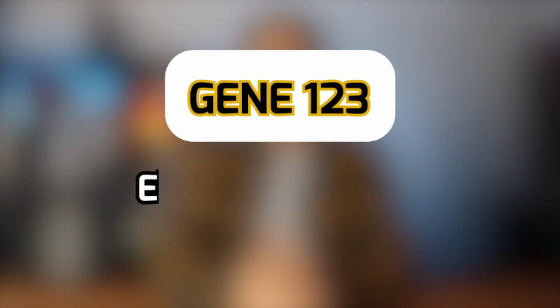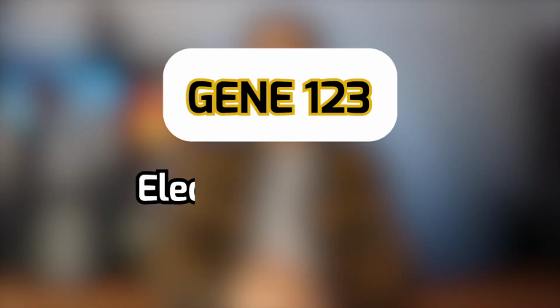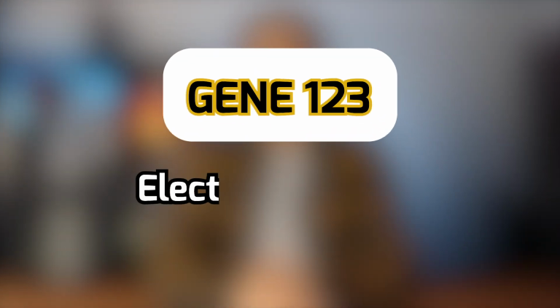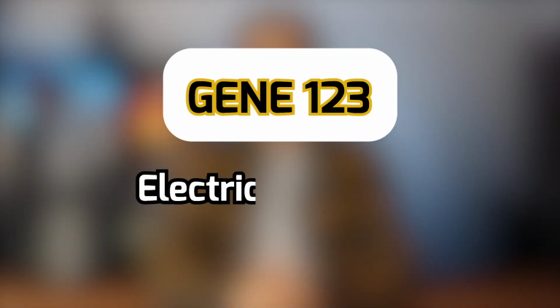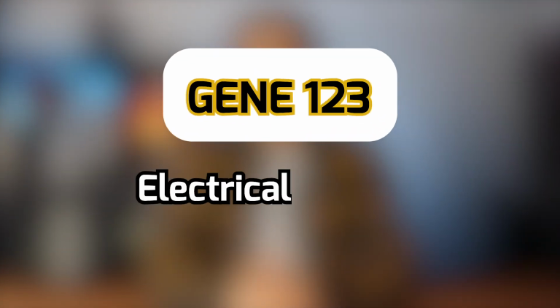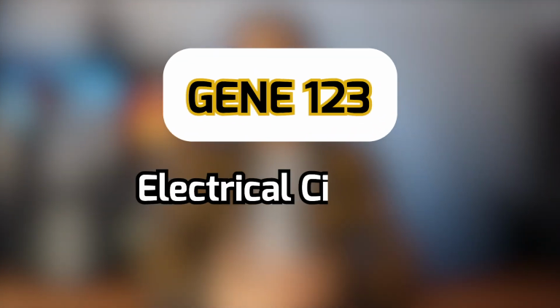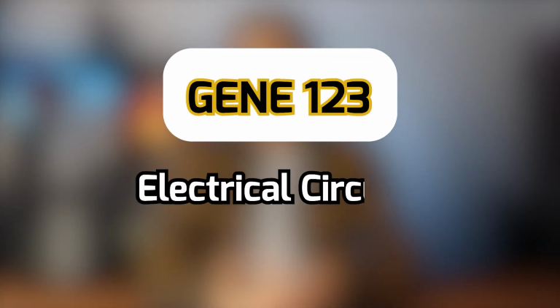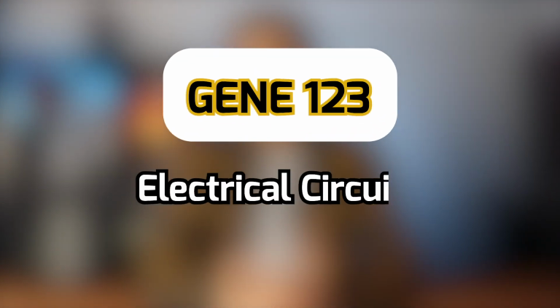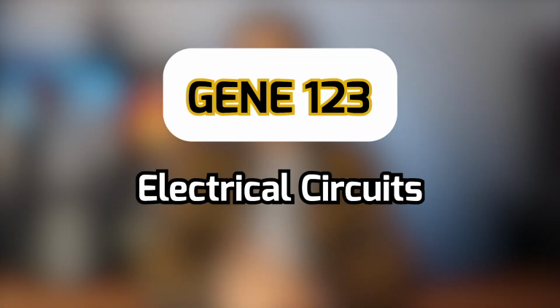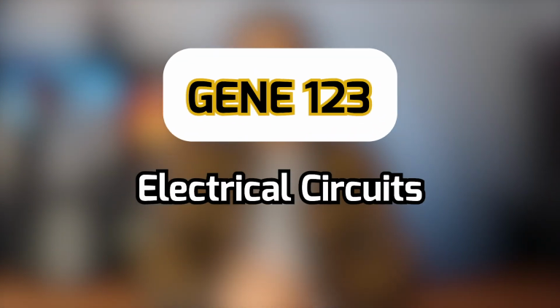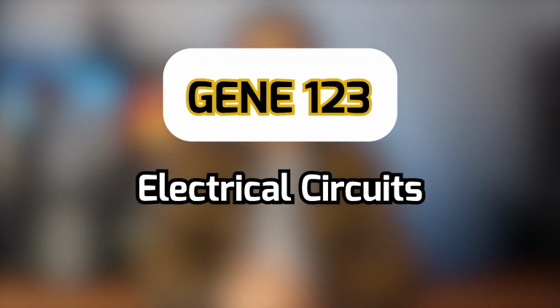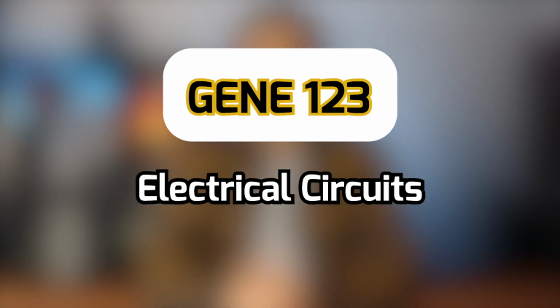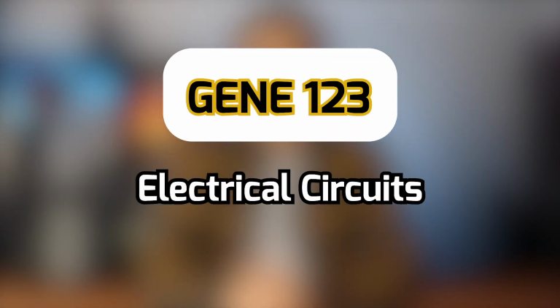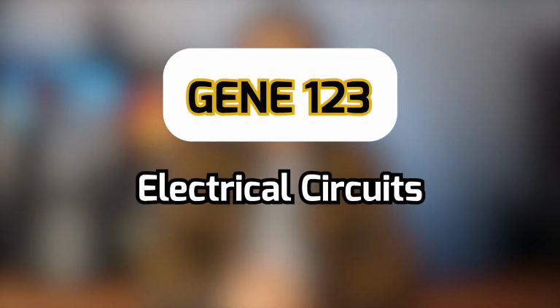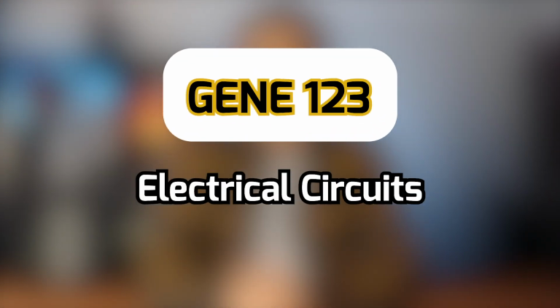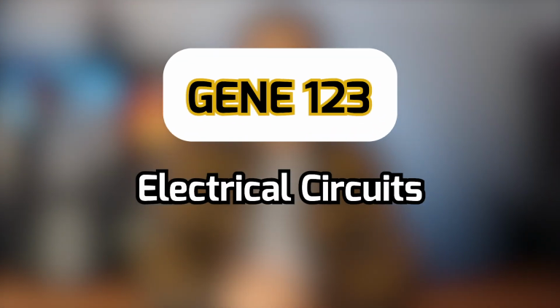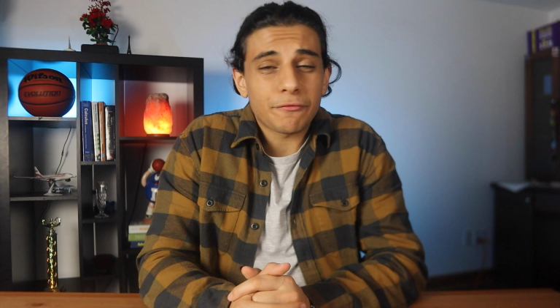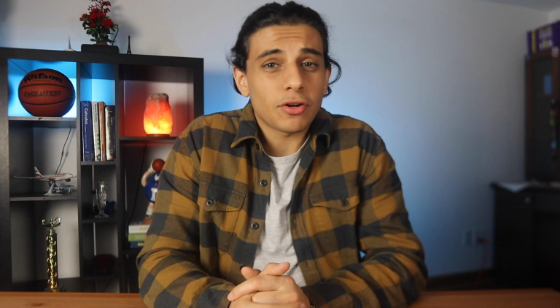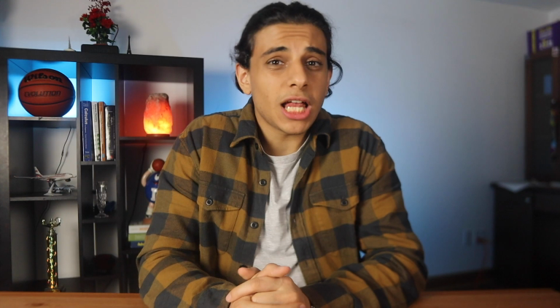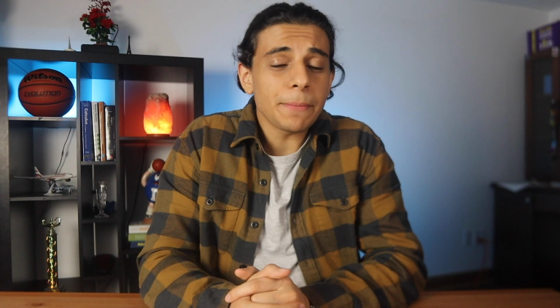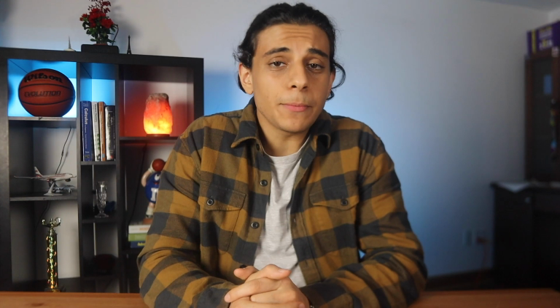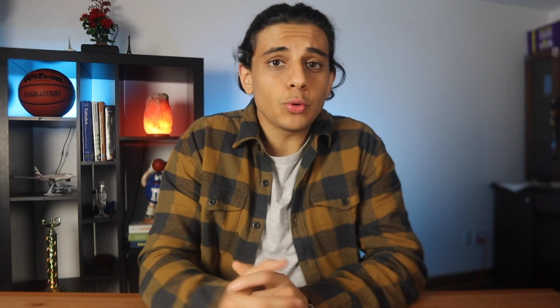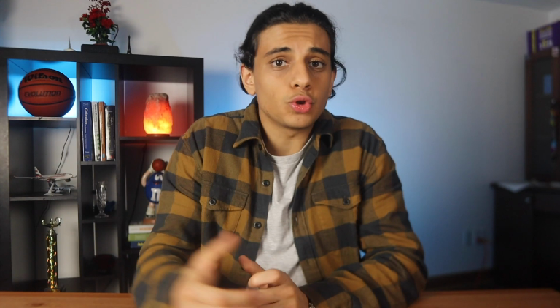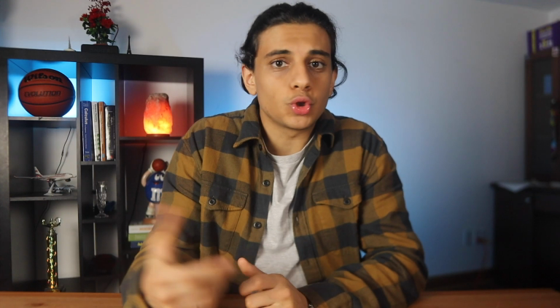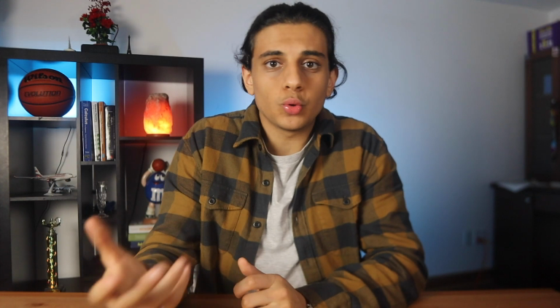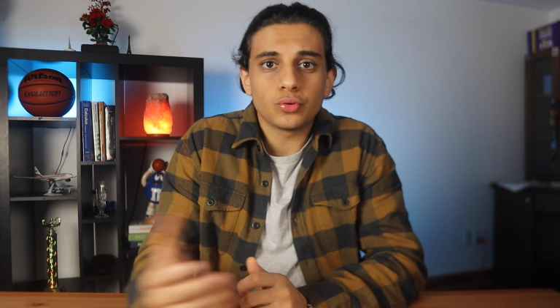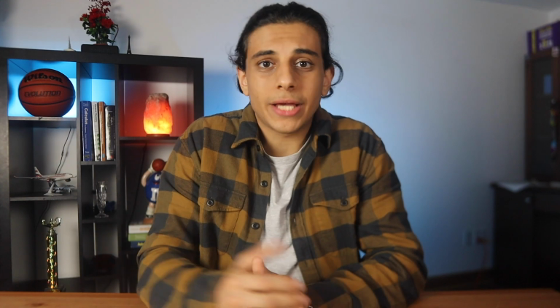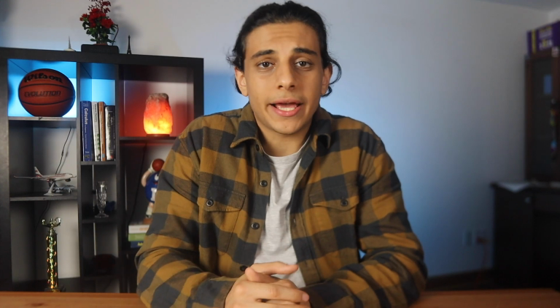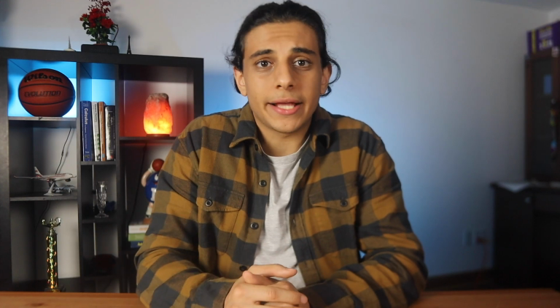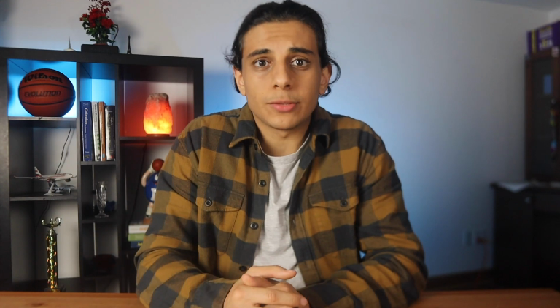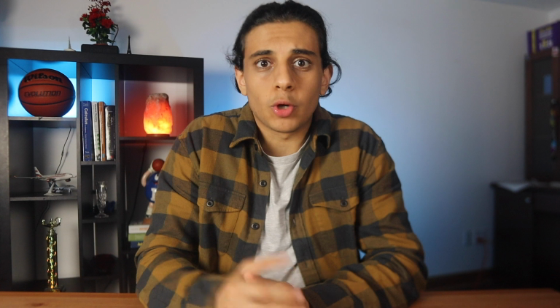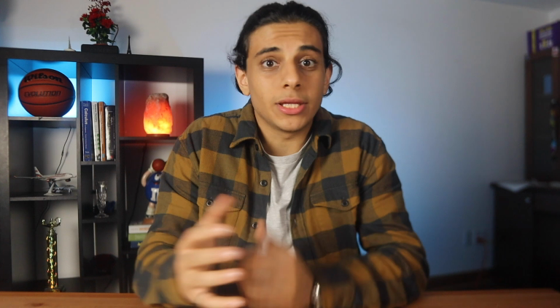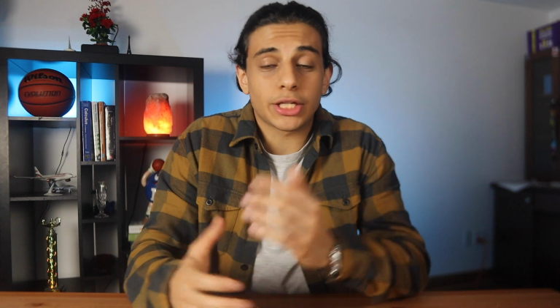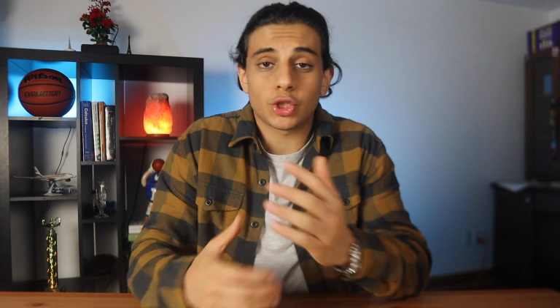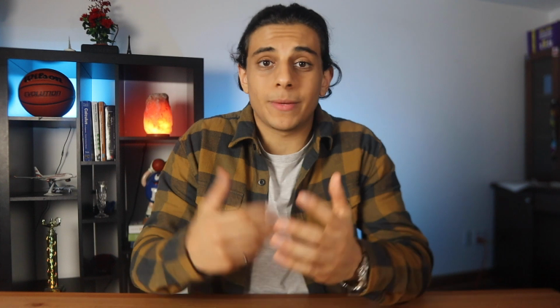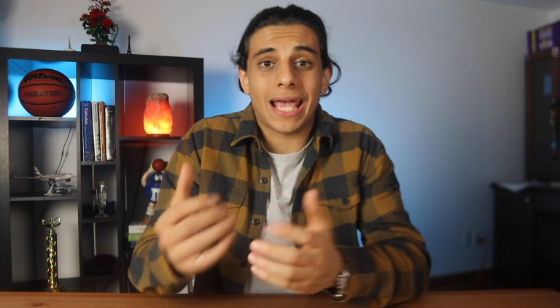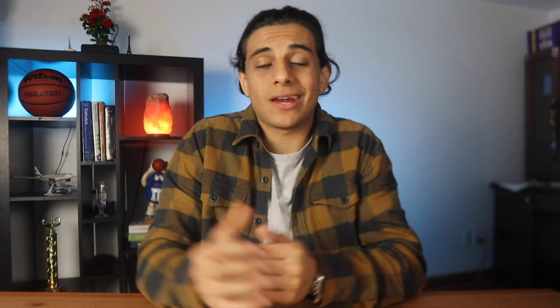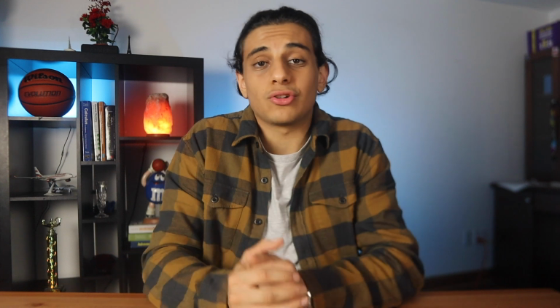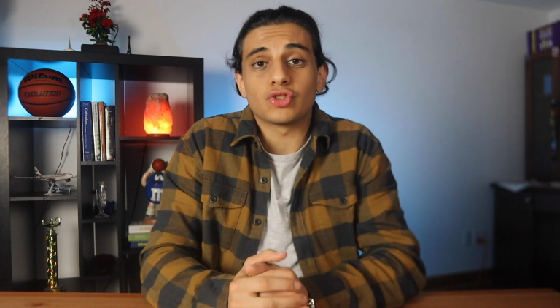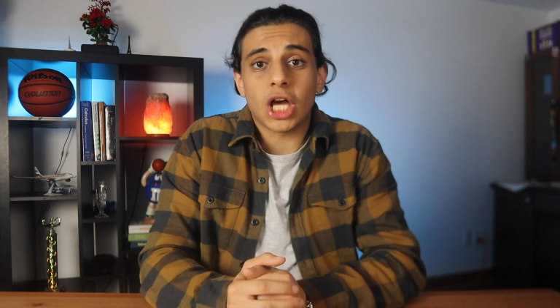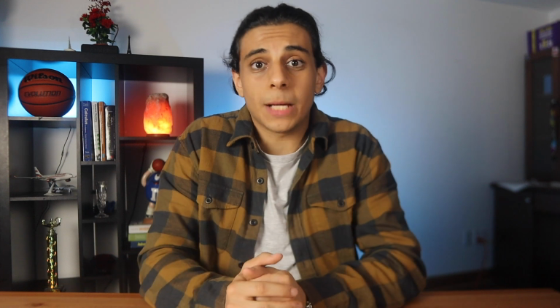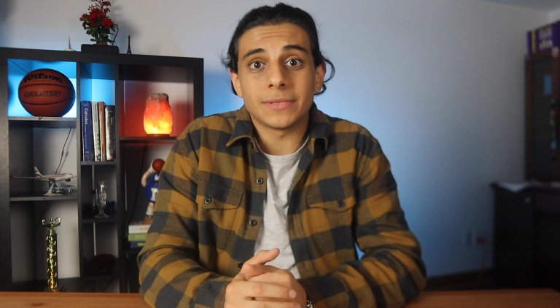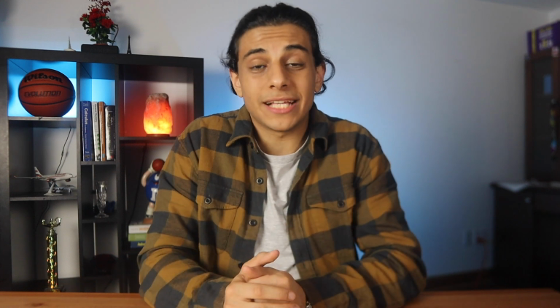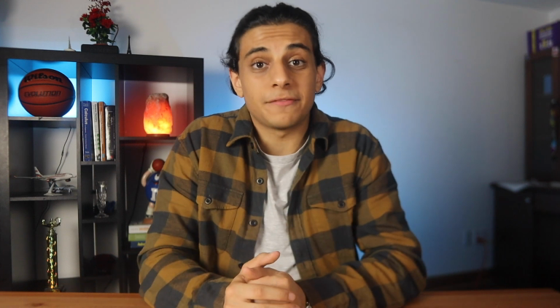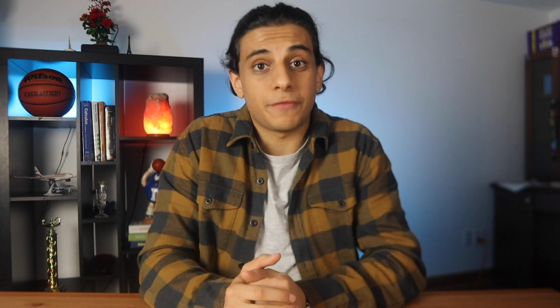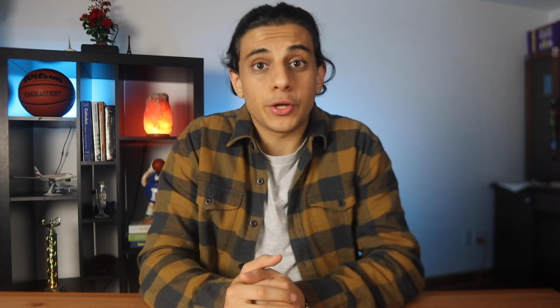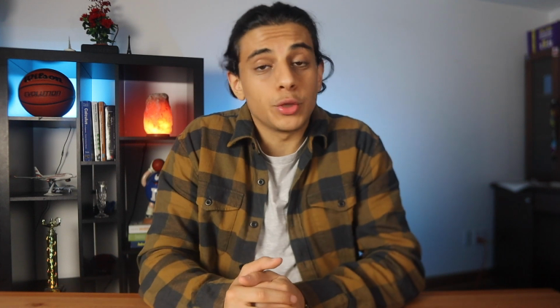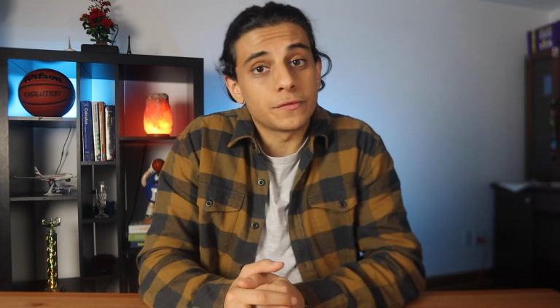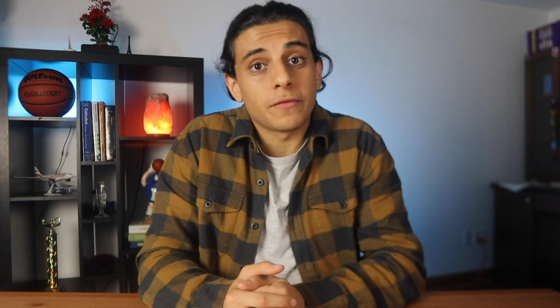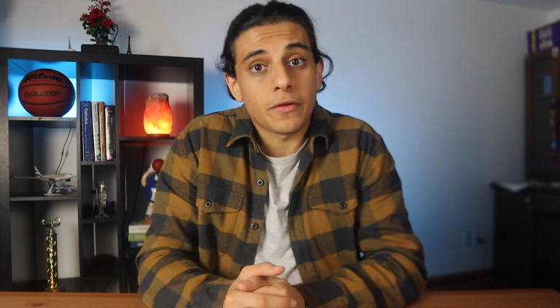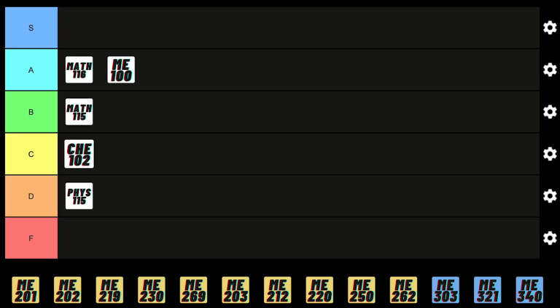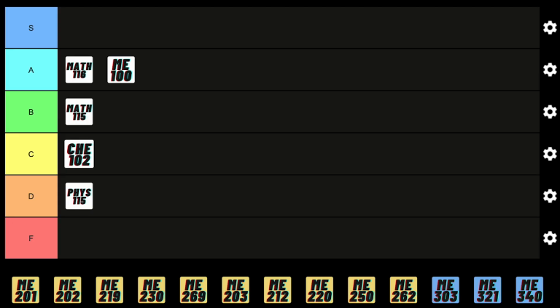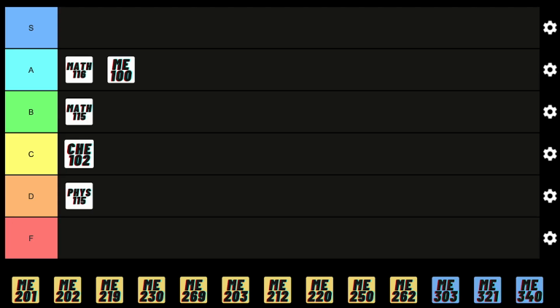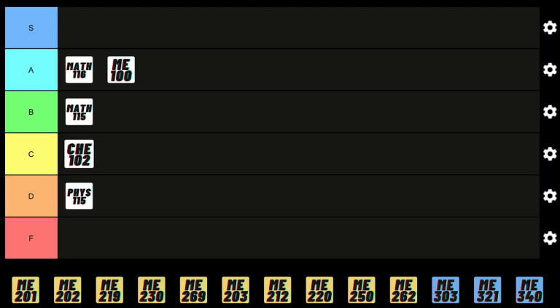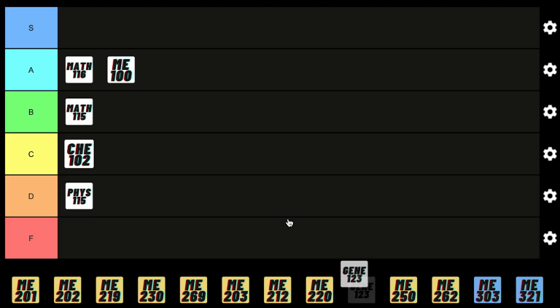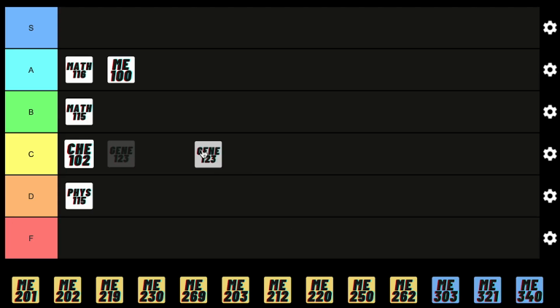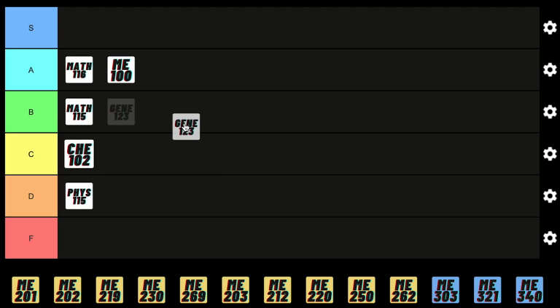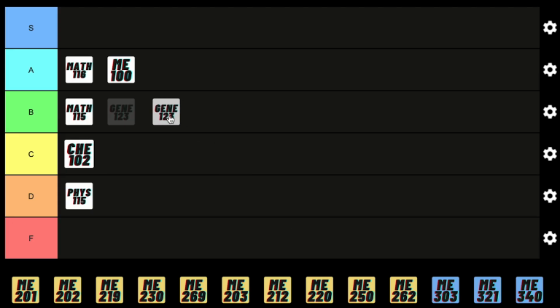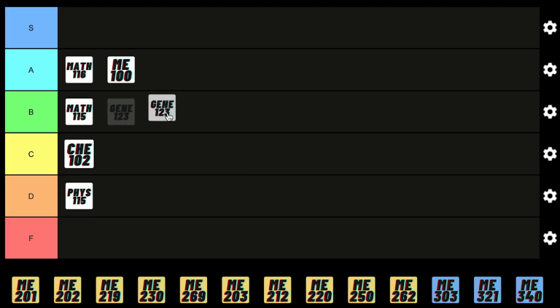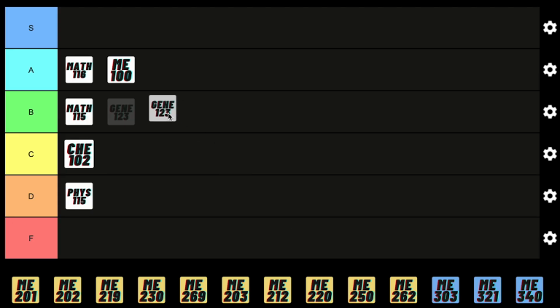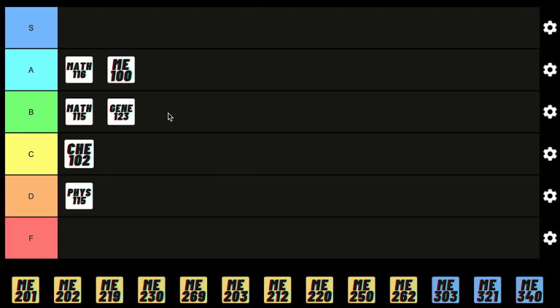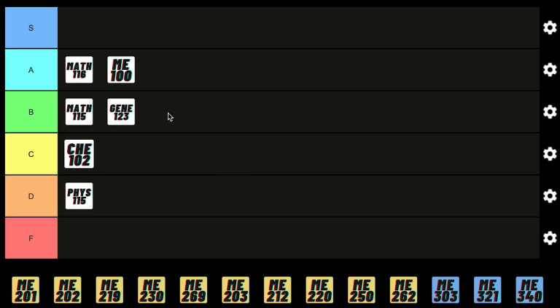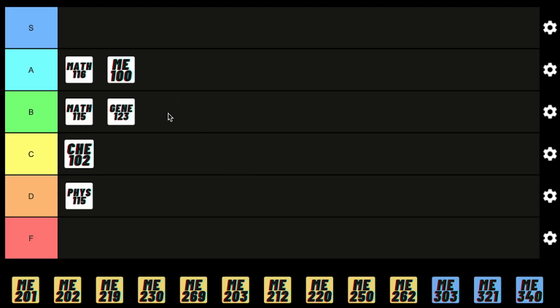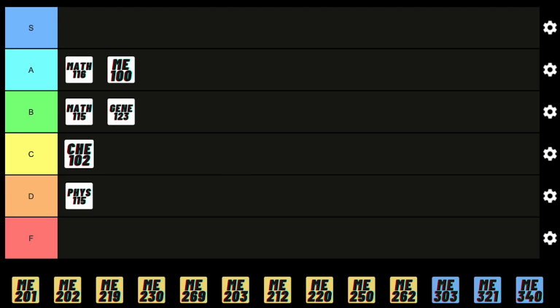The Circuits course is honestly pretty easy, and for a lot of people who go into more electromechanical jobs it's very useful. So I gotta give it a B.